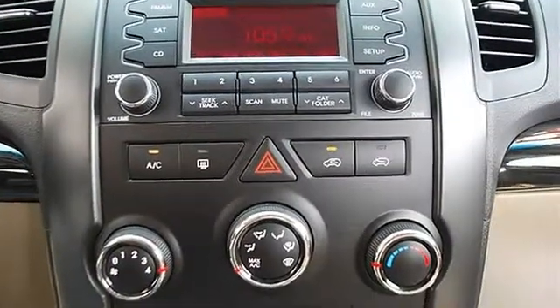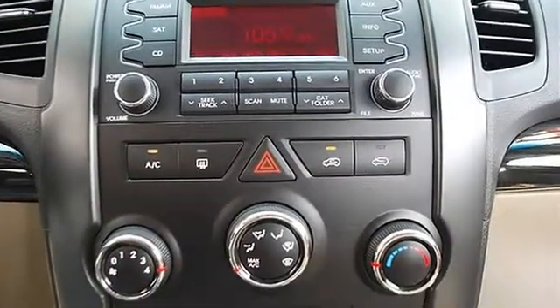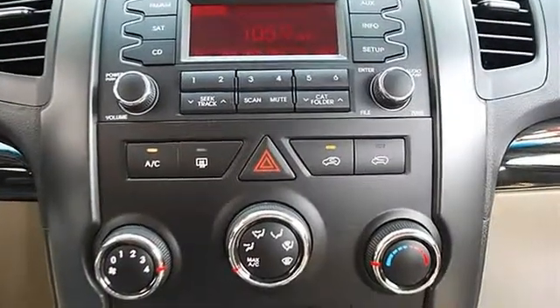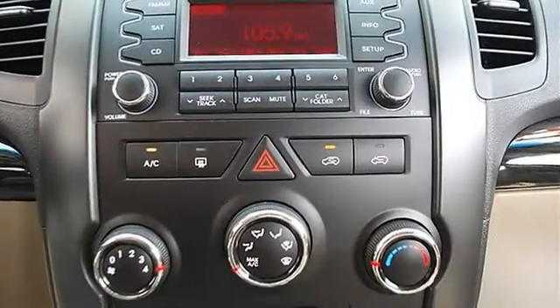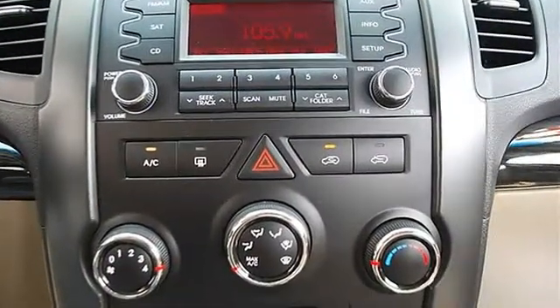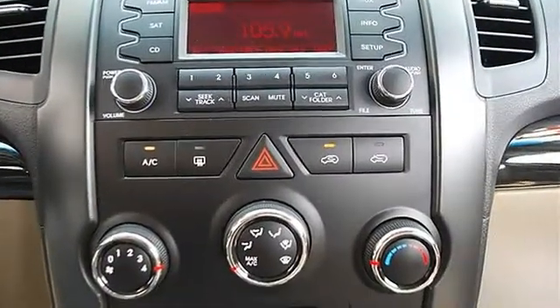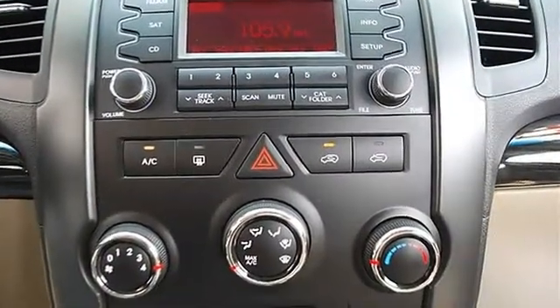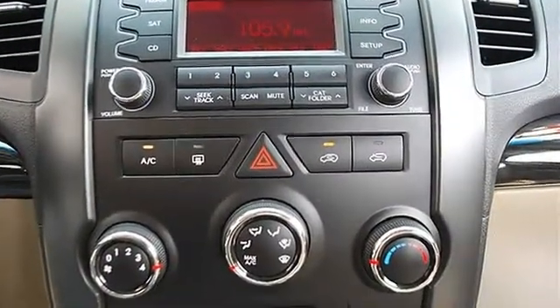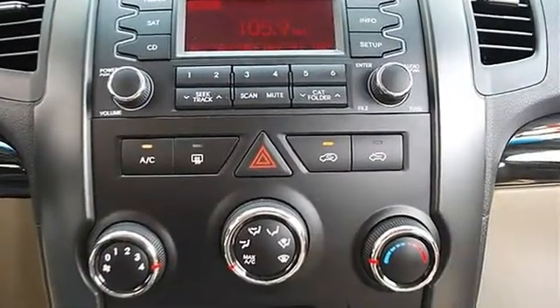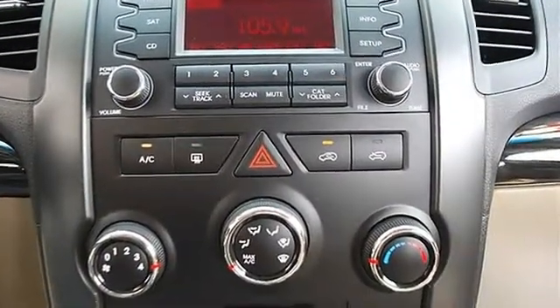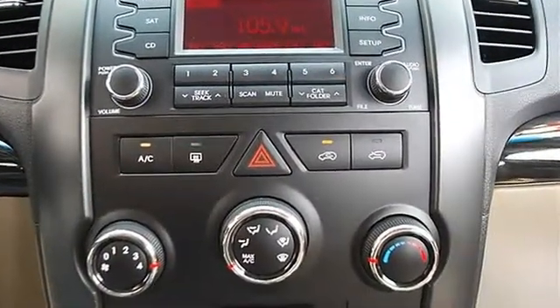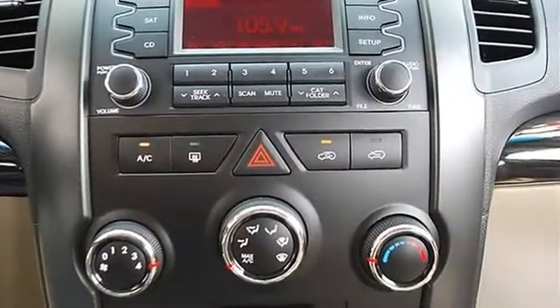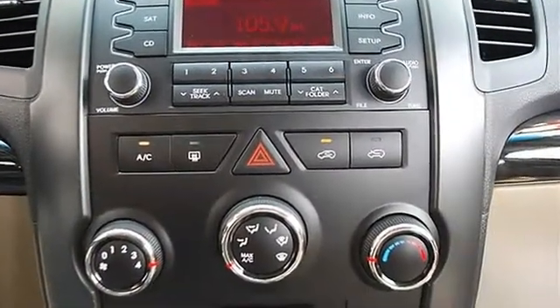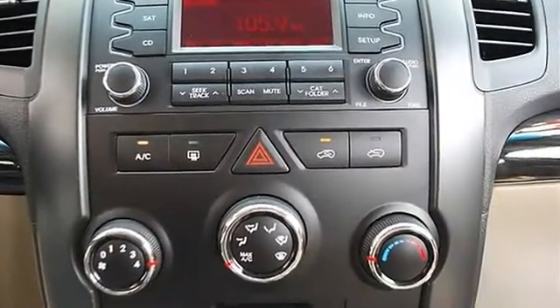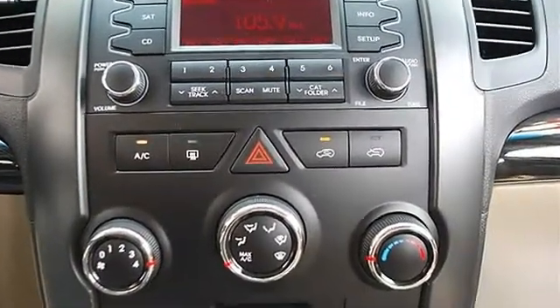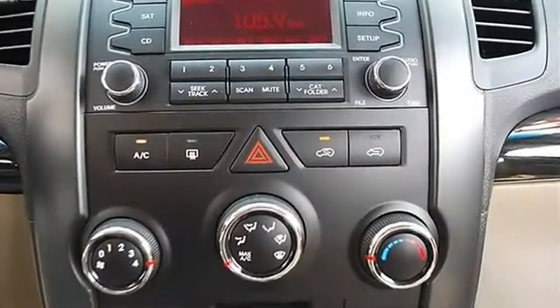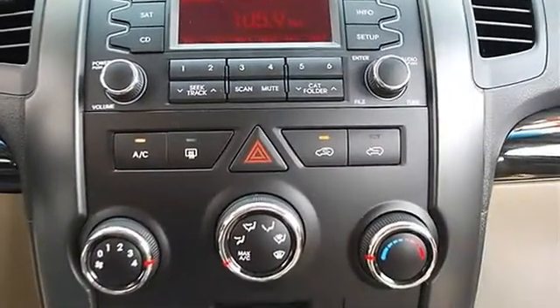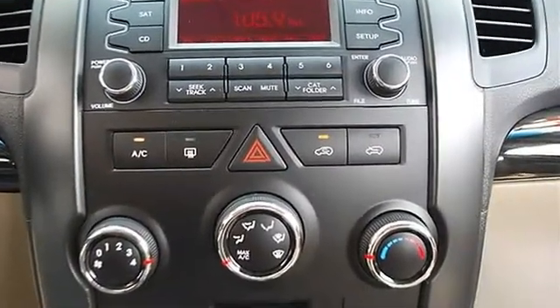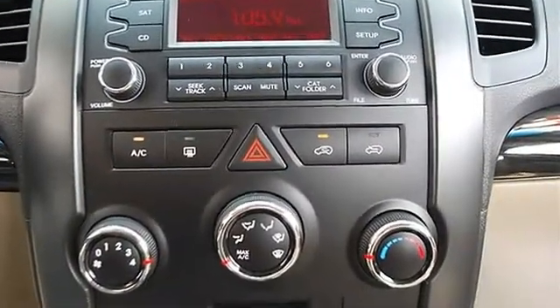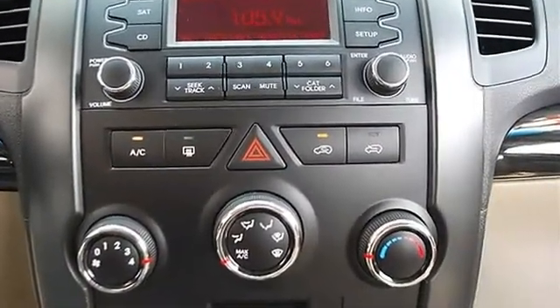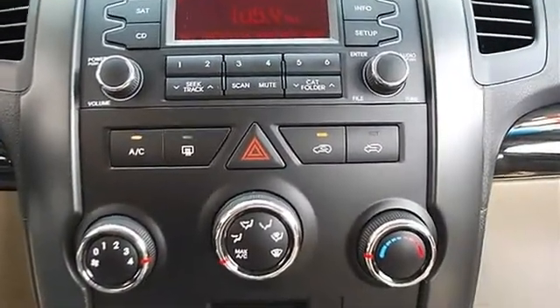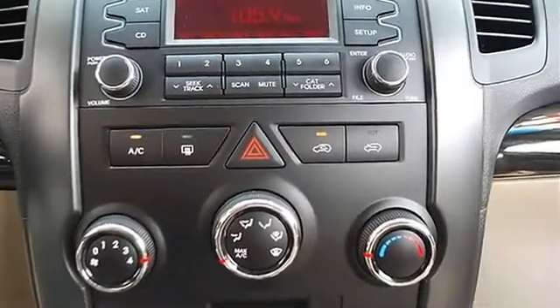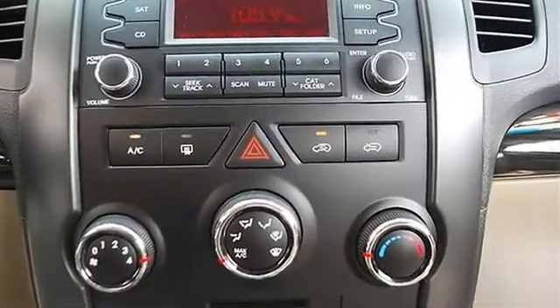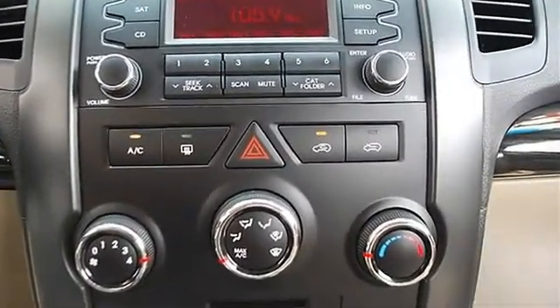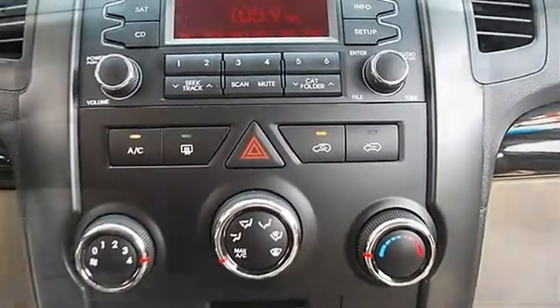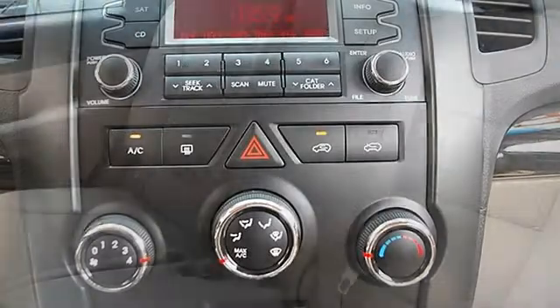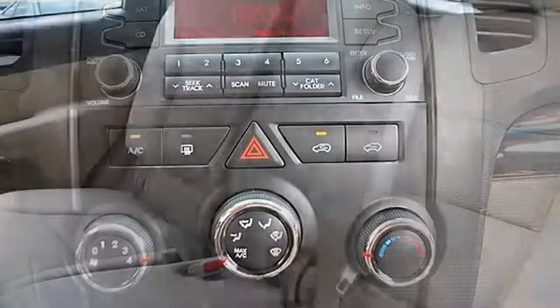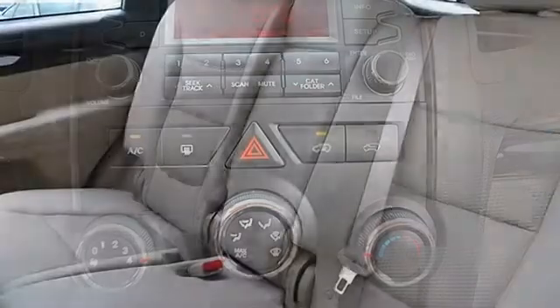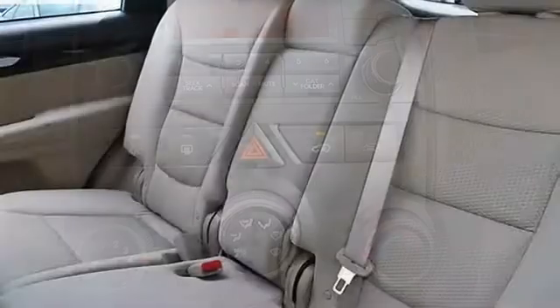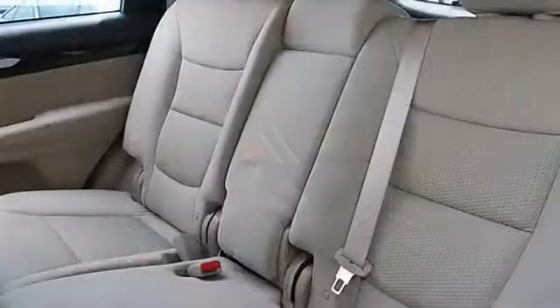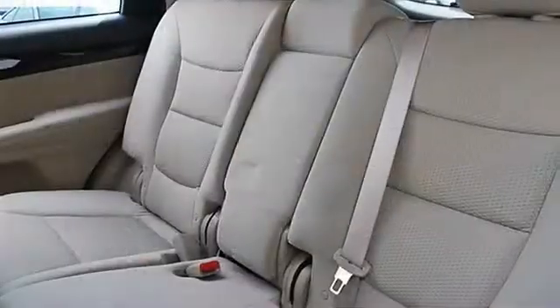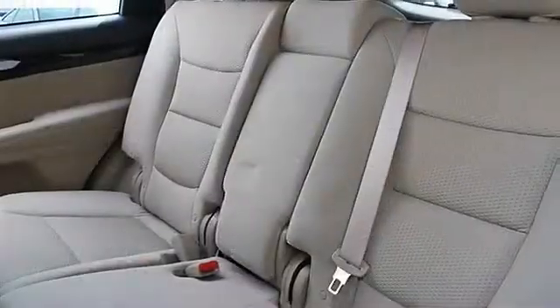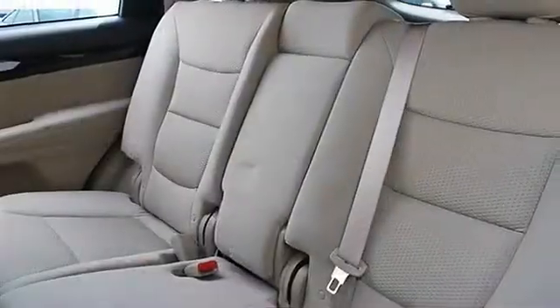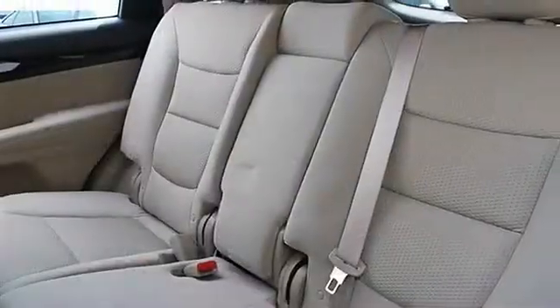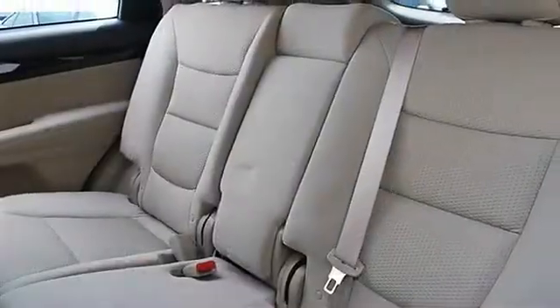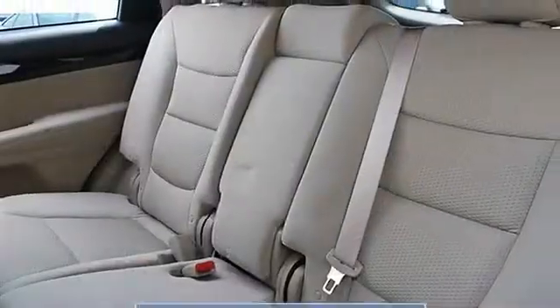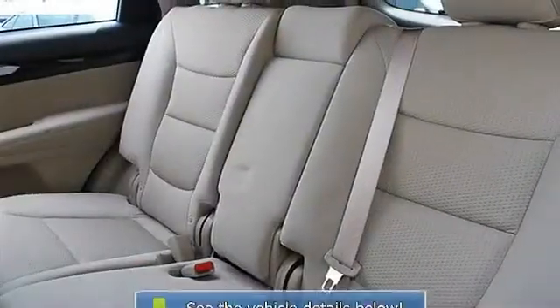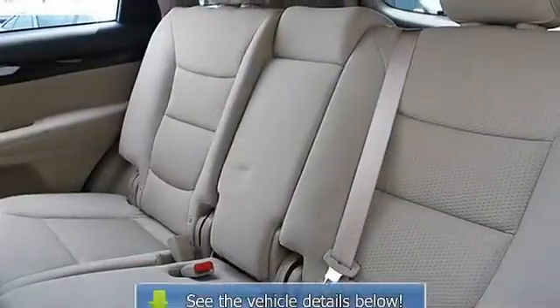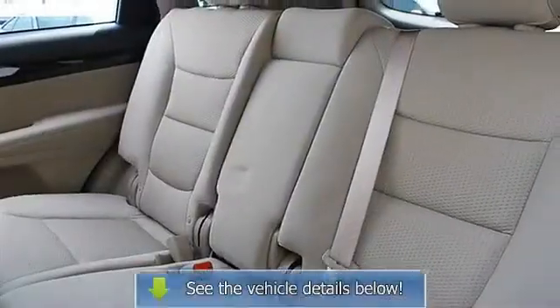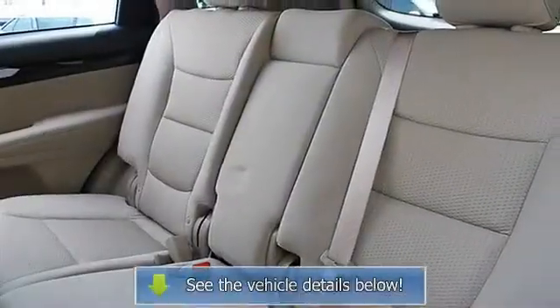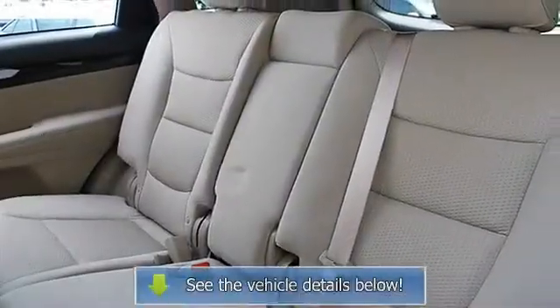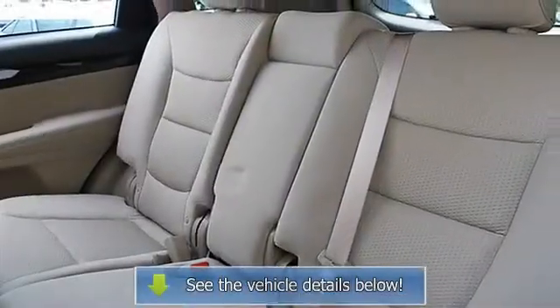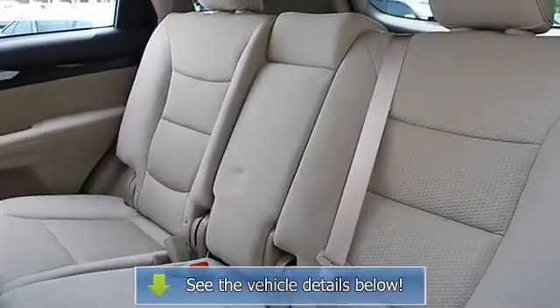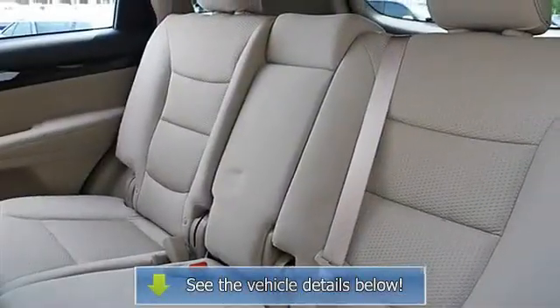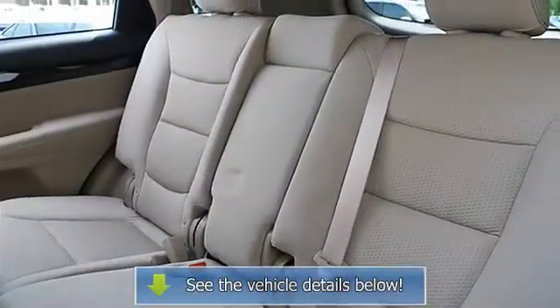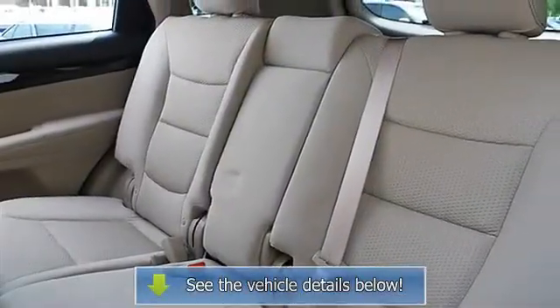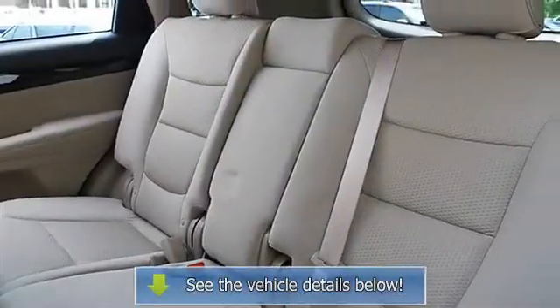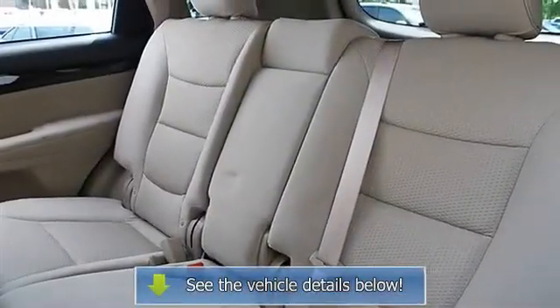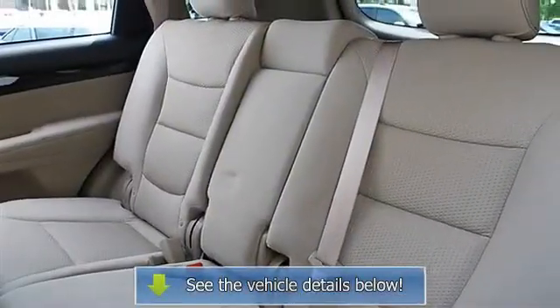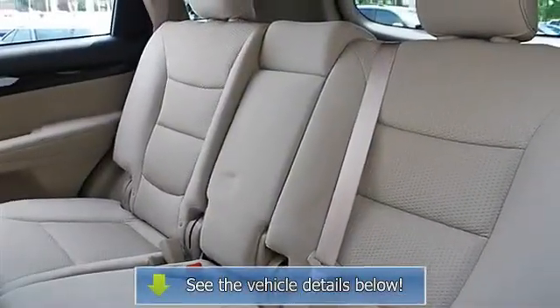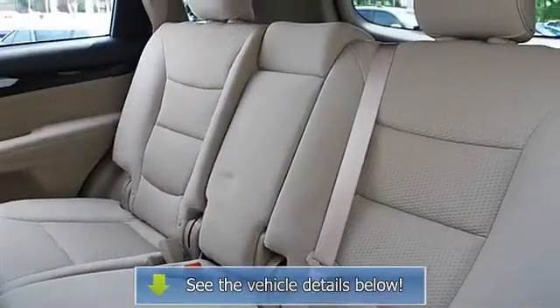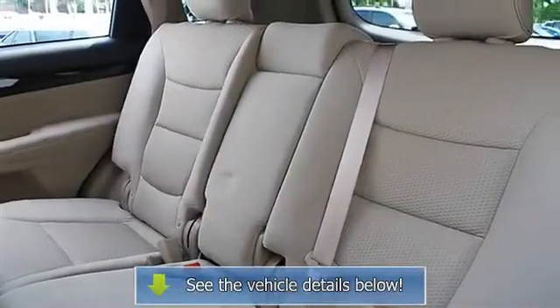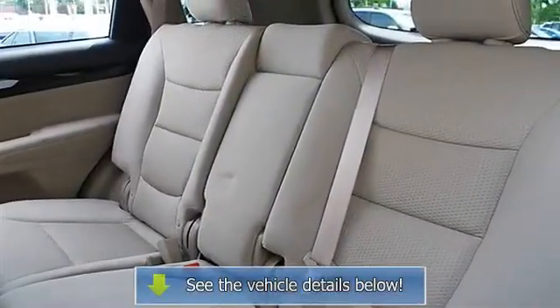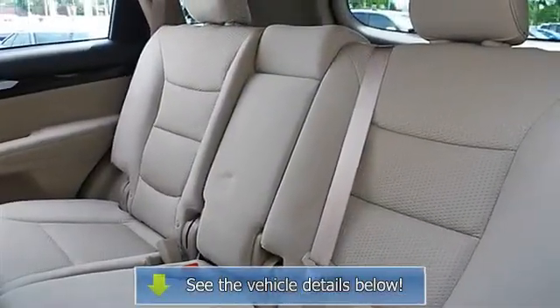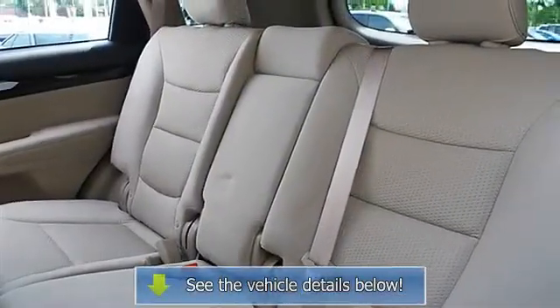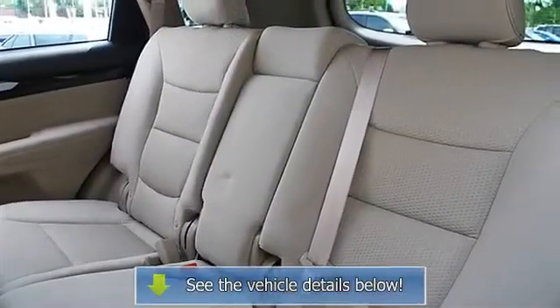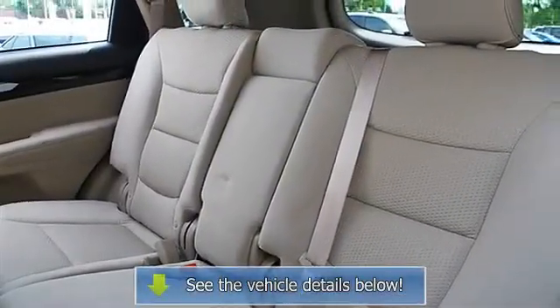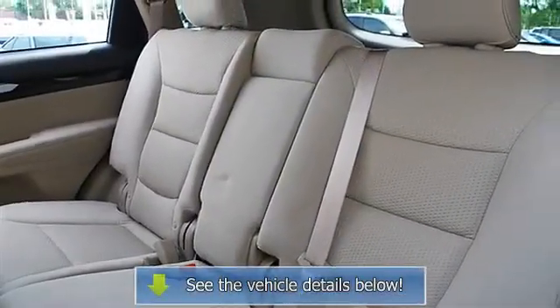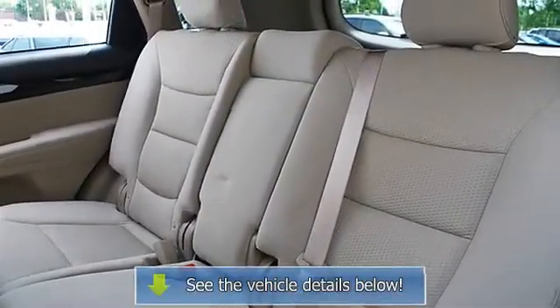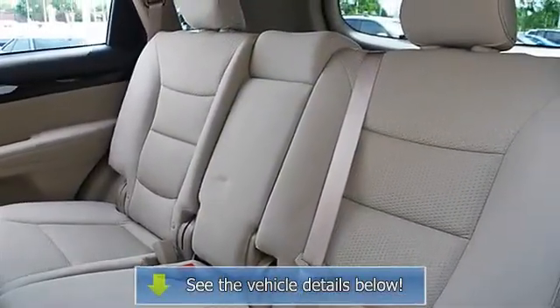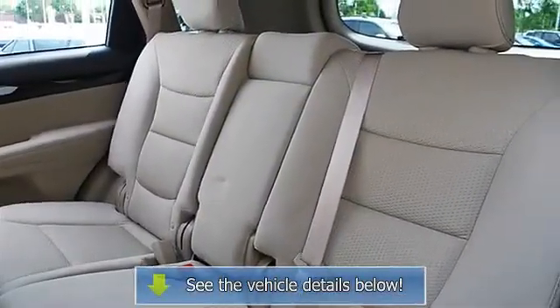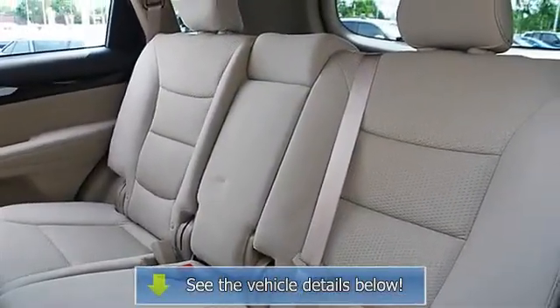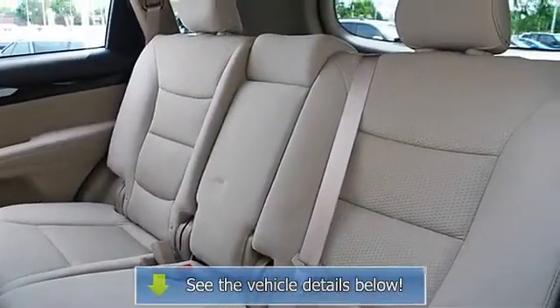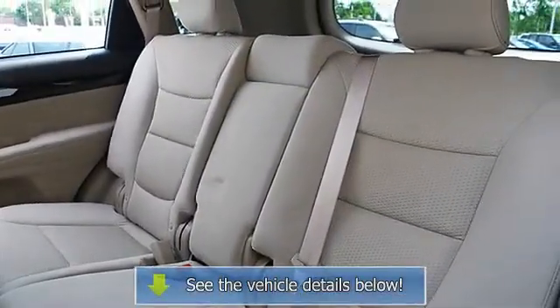Driver Vanity Mirror, Passenger Vanity Mirror, Driver Illuminated Vanity Mirror, Passenger Illuminated Visor Mirror.